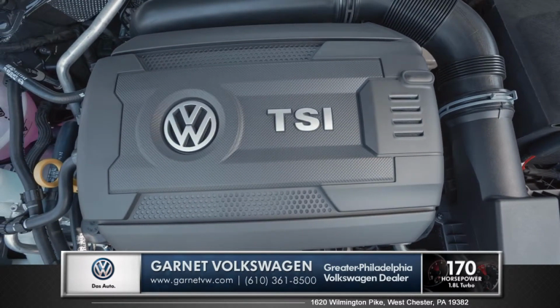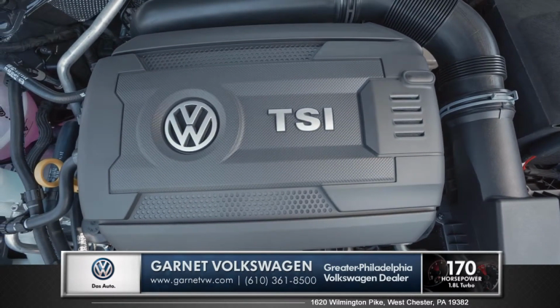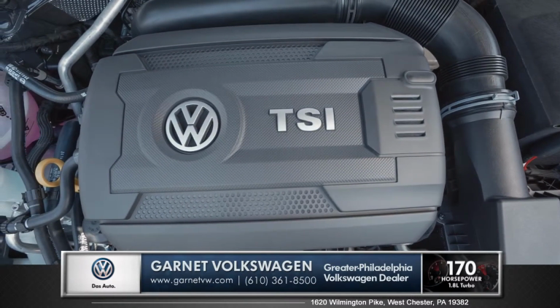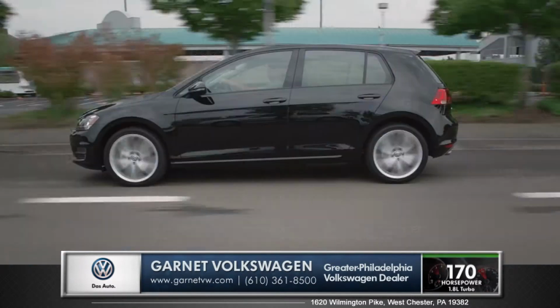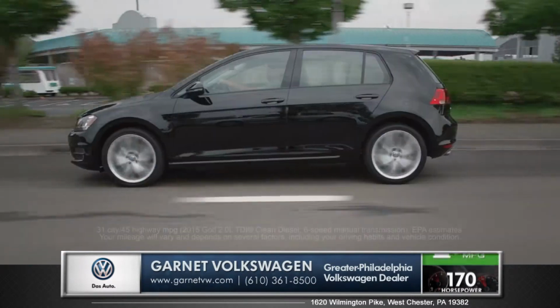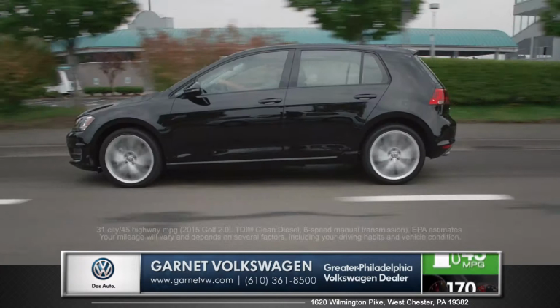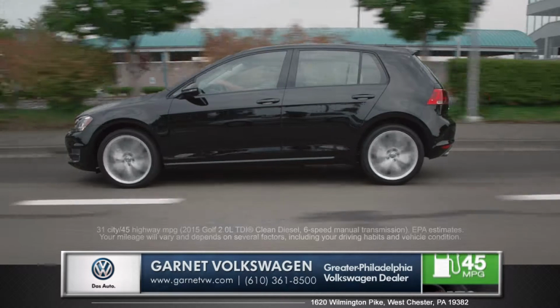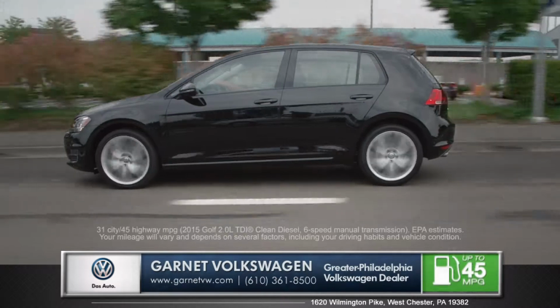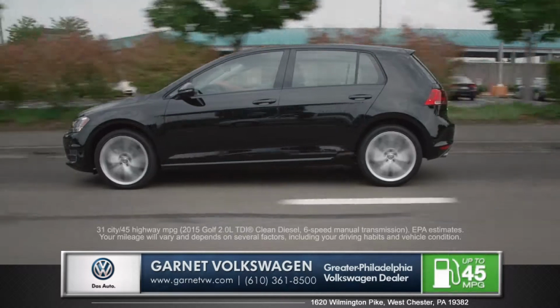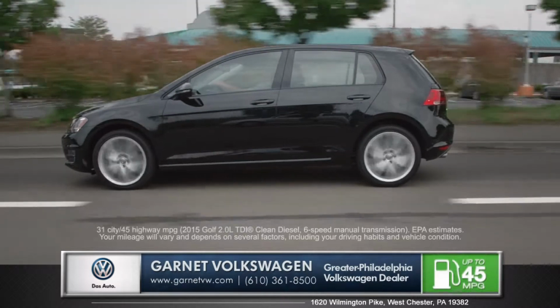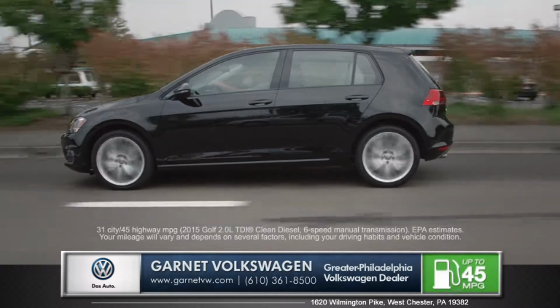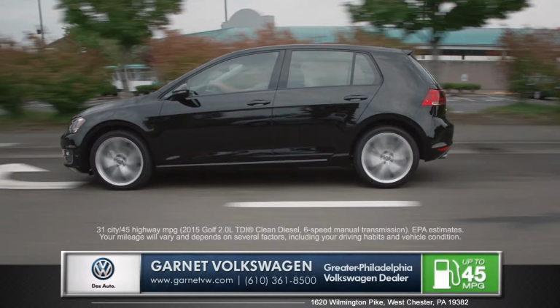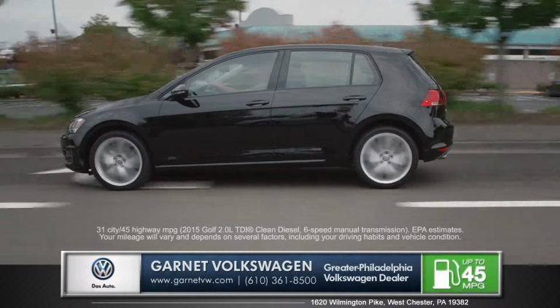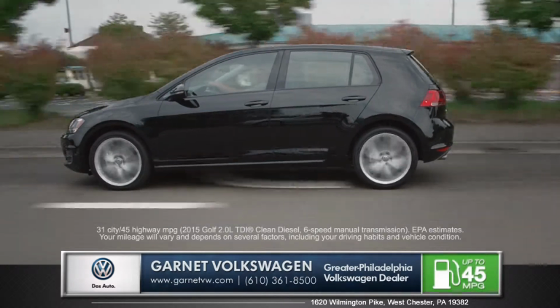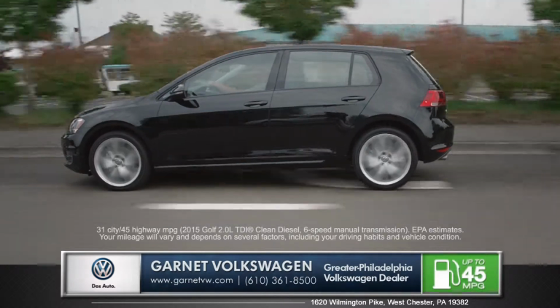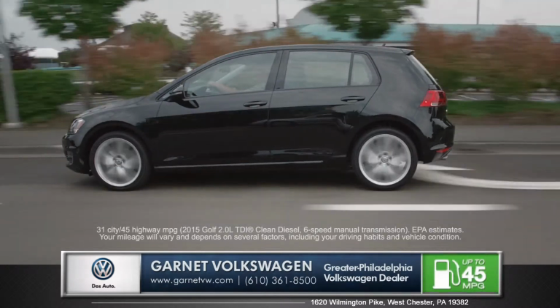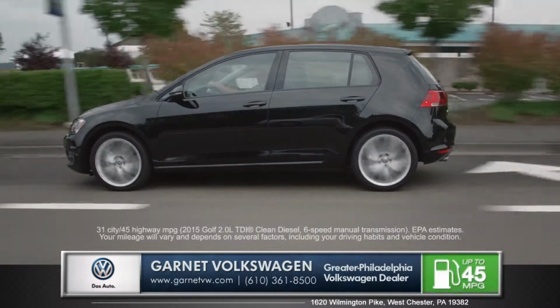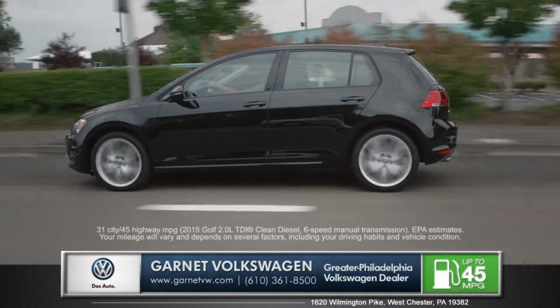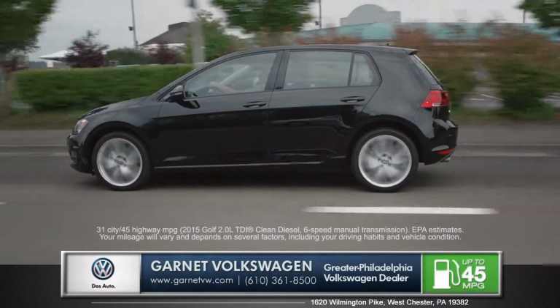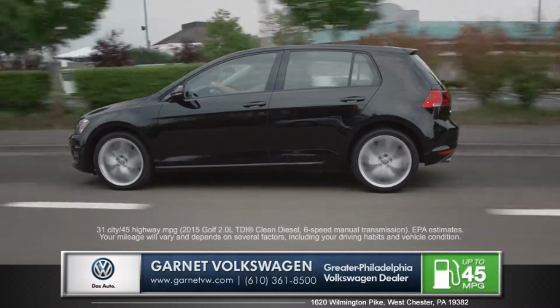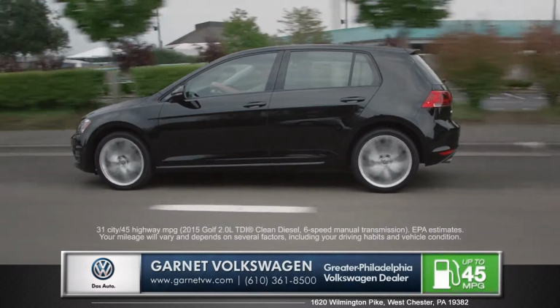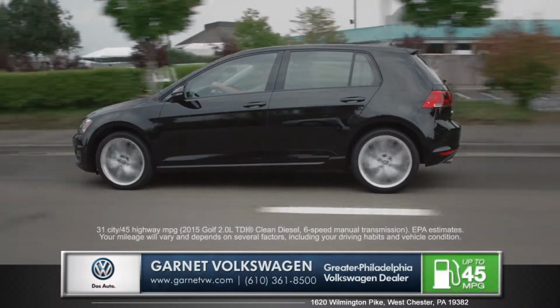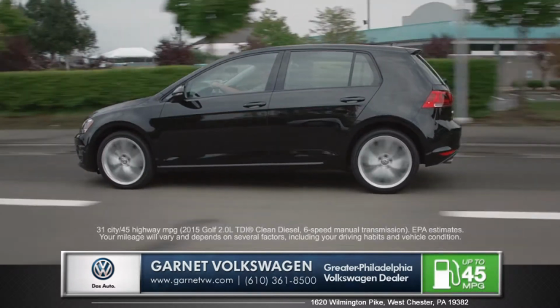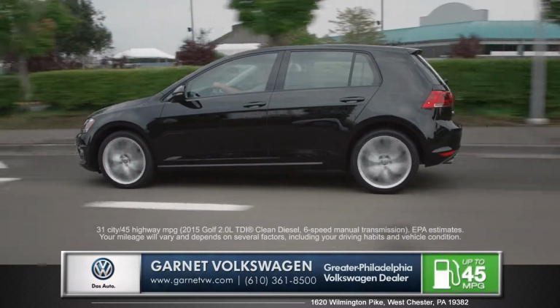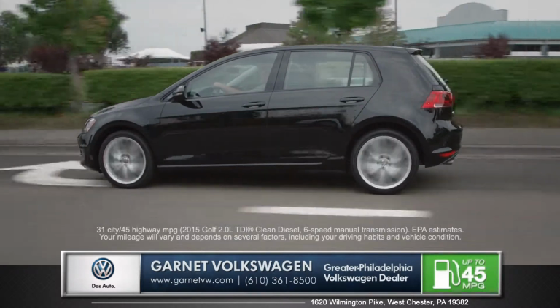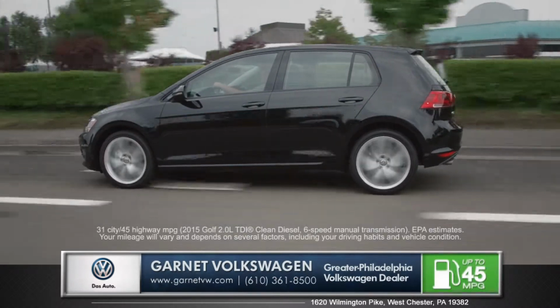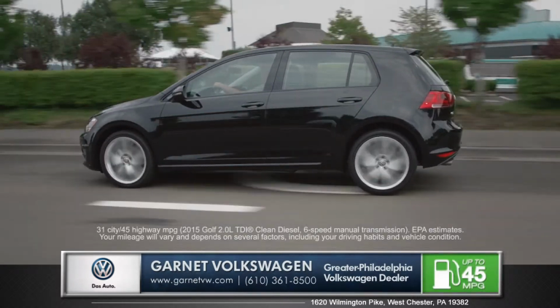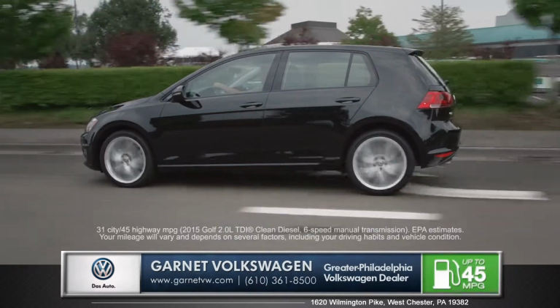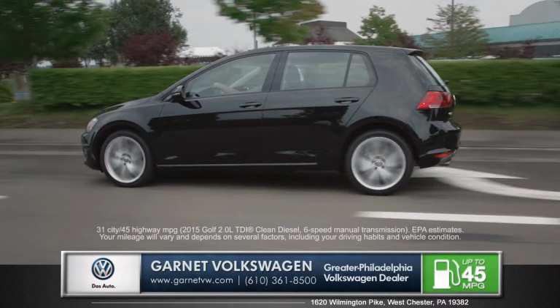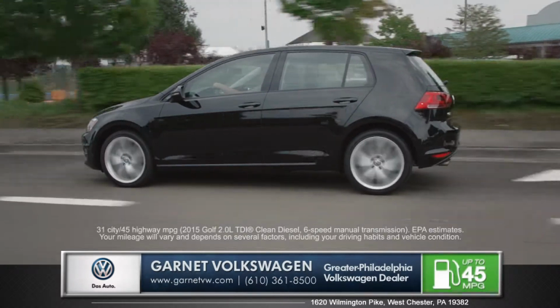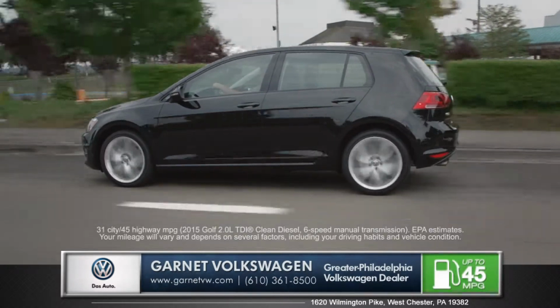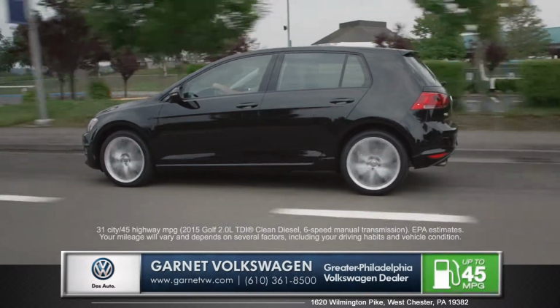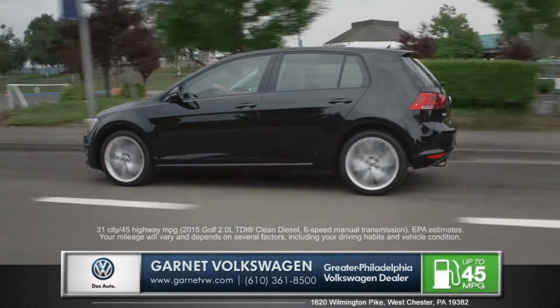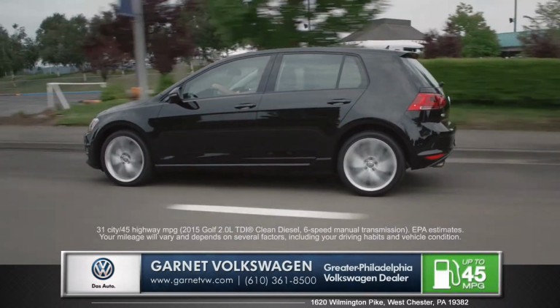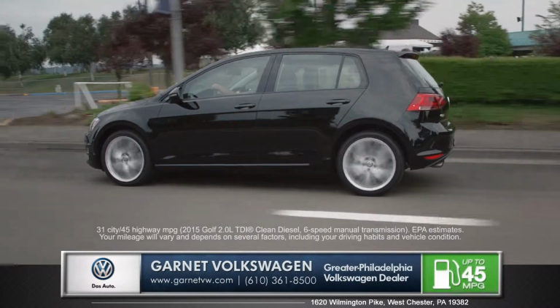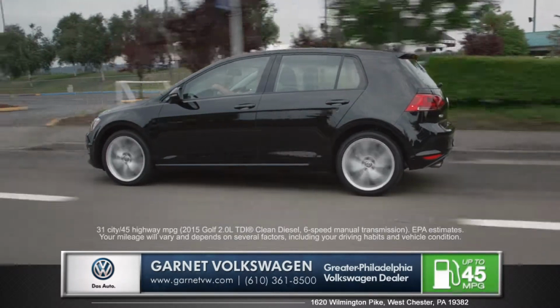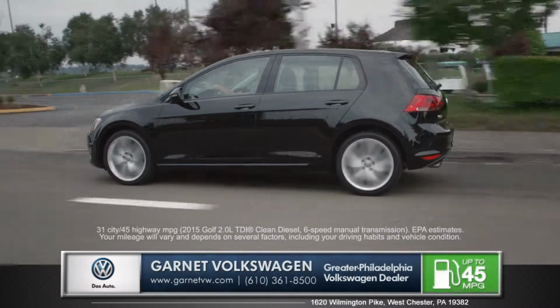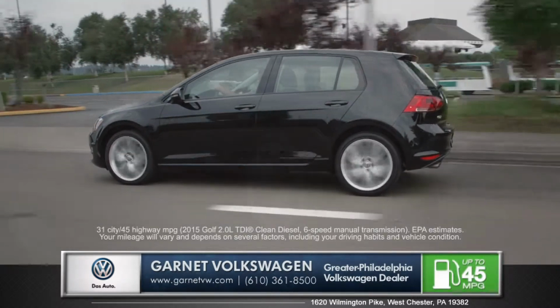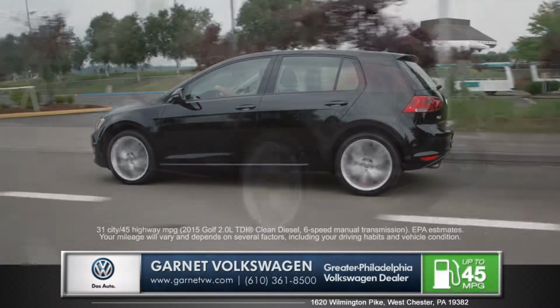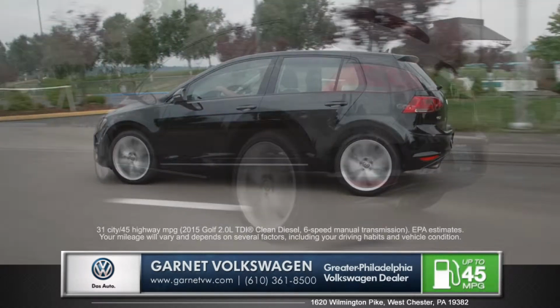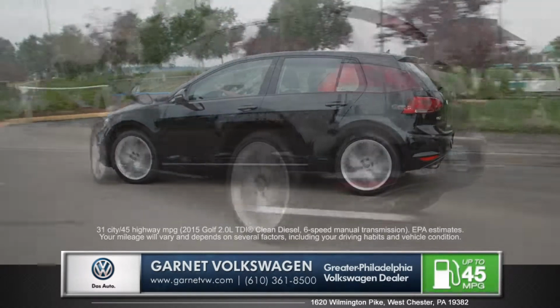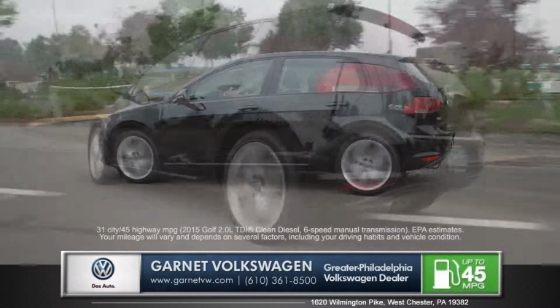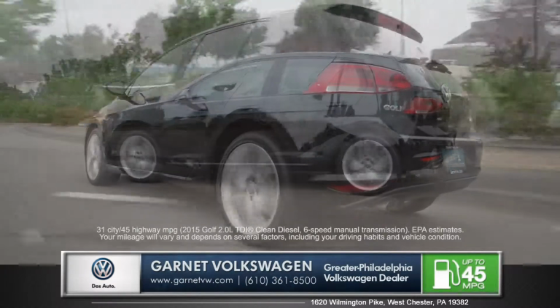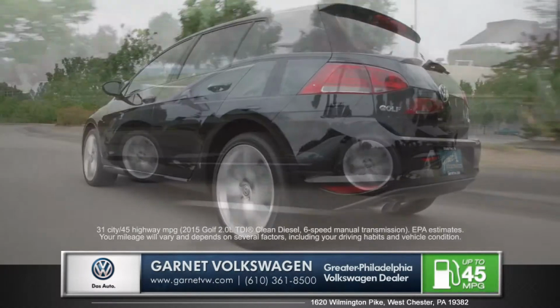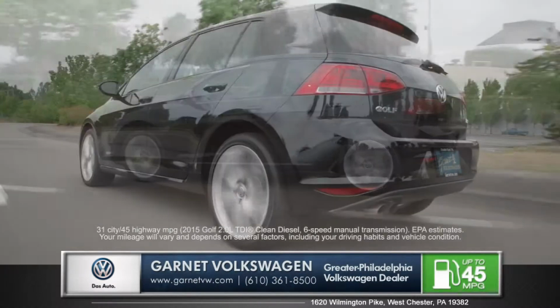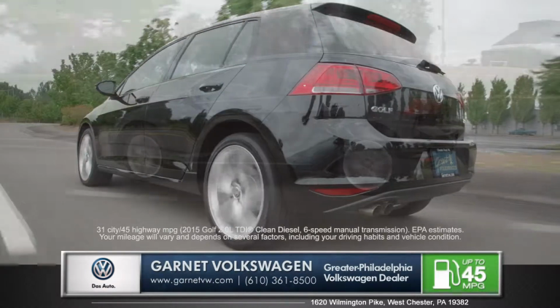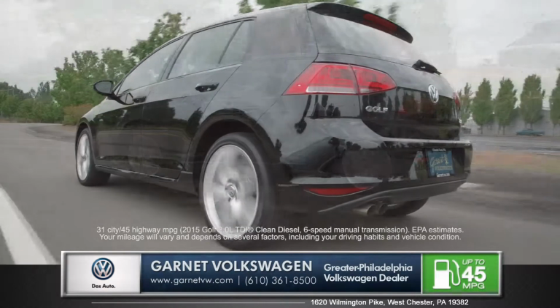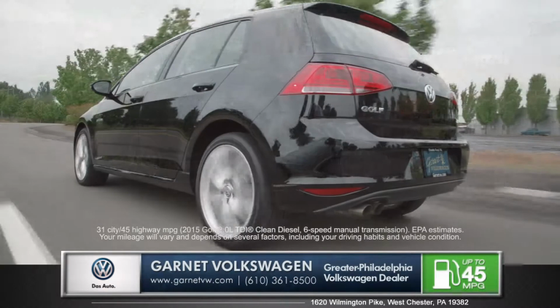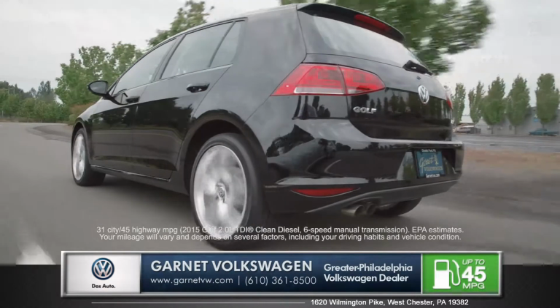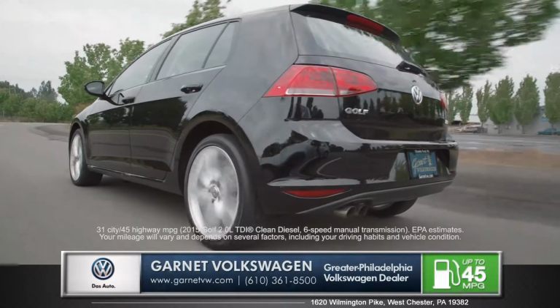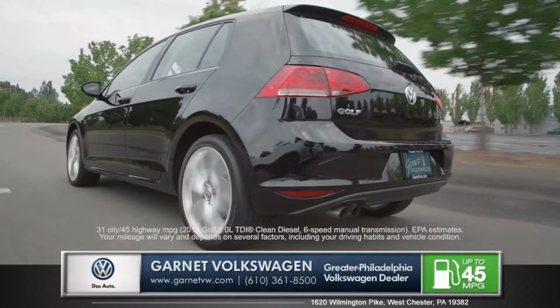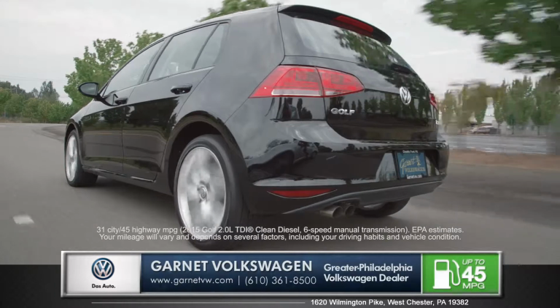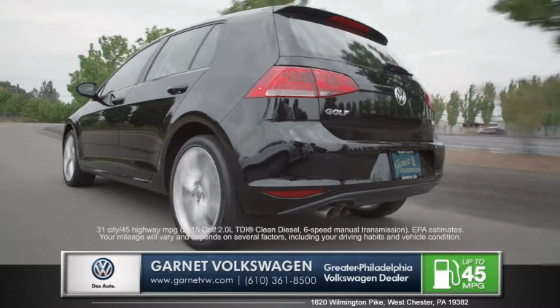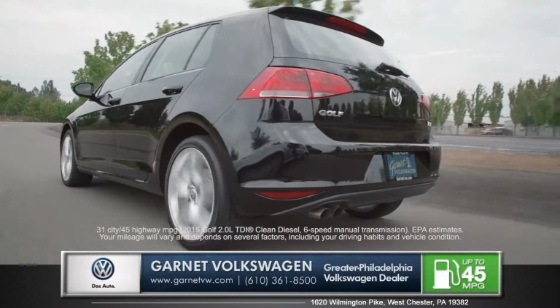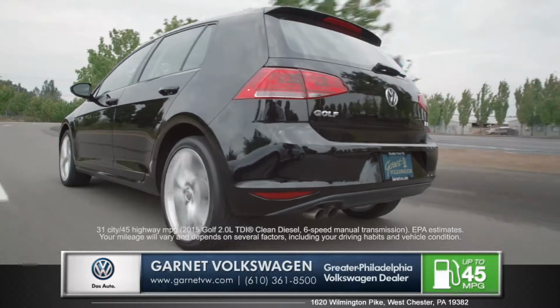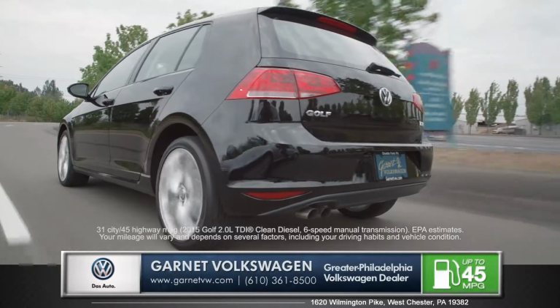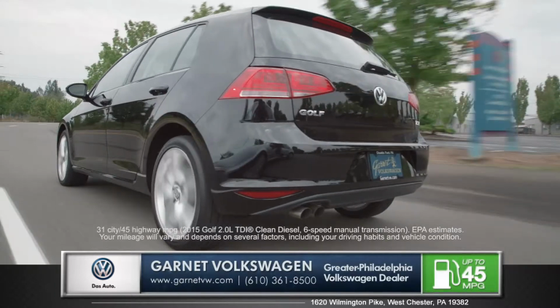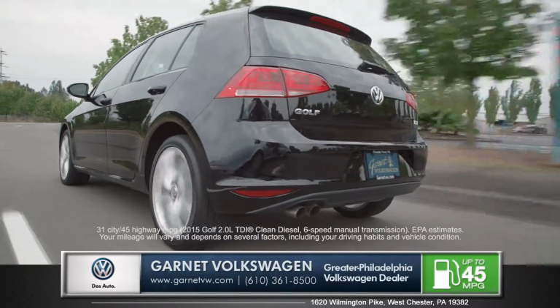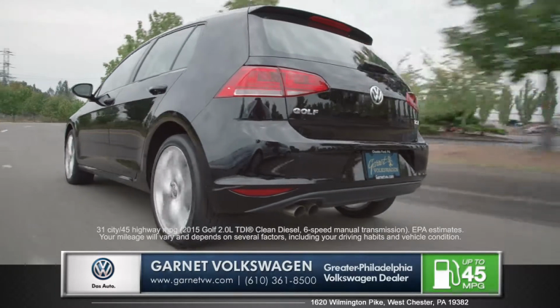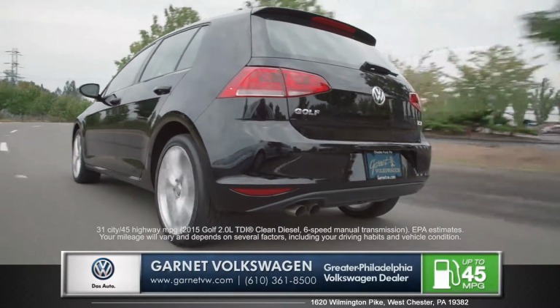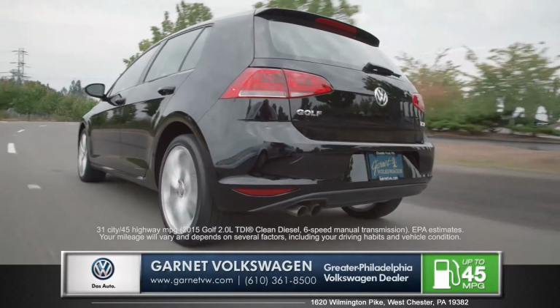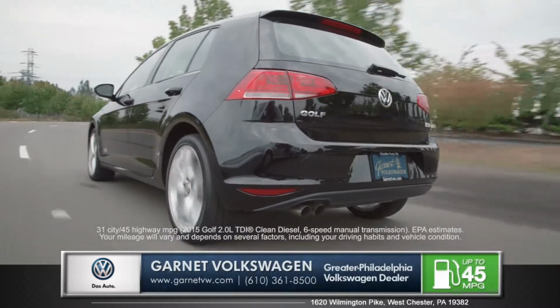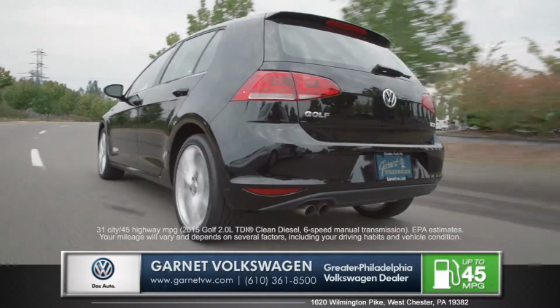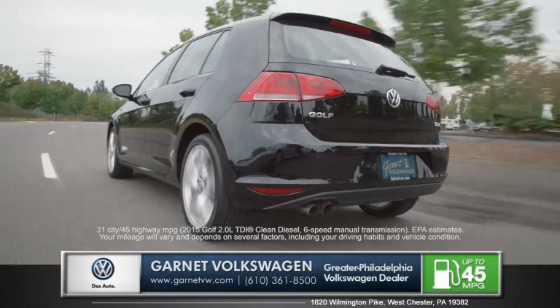Also available is the turbocharged TDI clean diesel engine, which achieves an astonishing 45 miles per gallon on the highway.